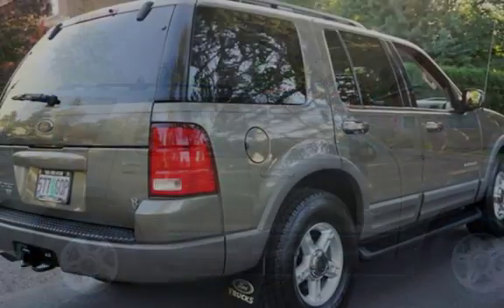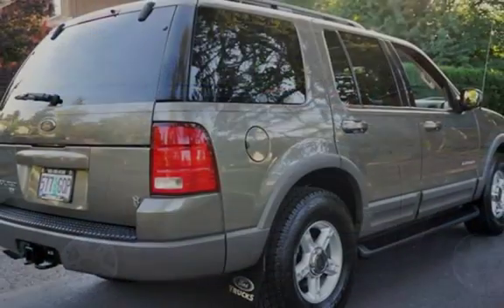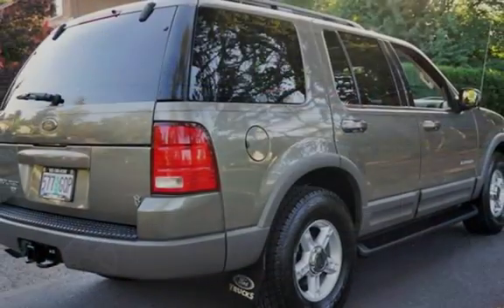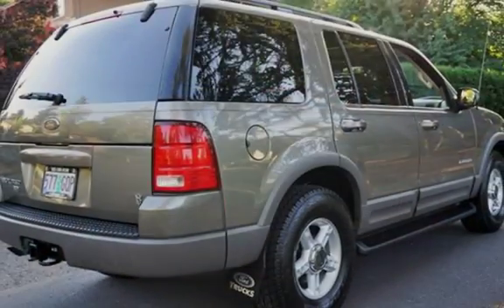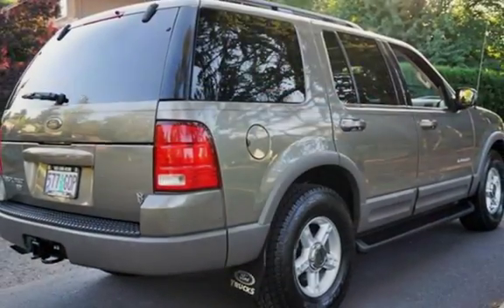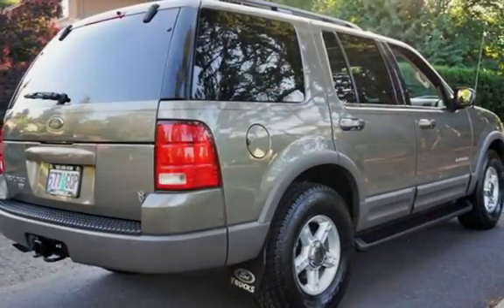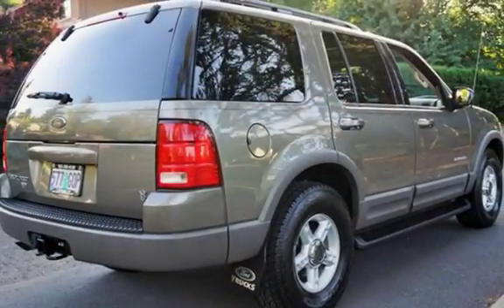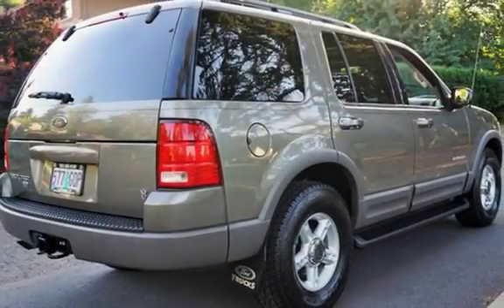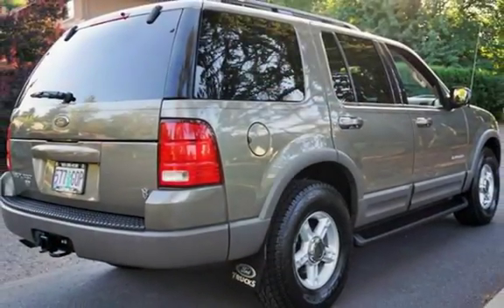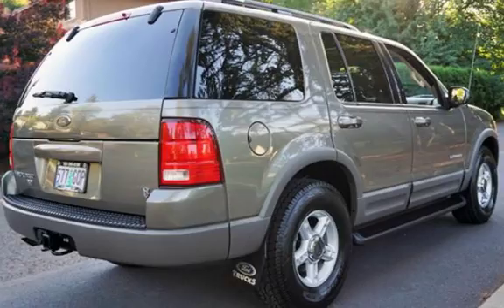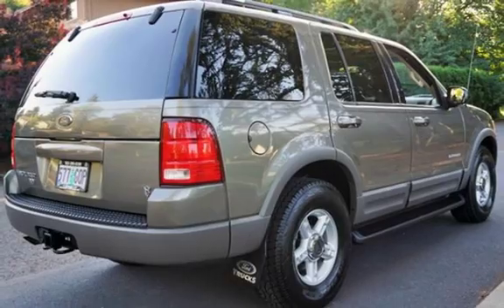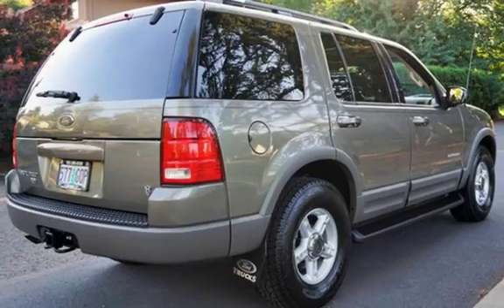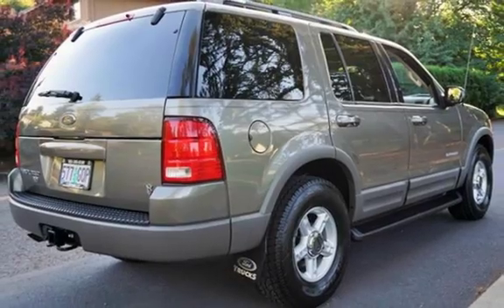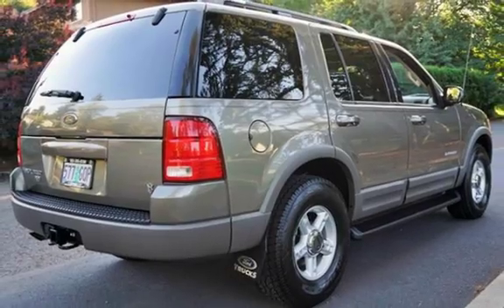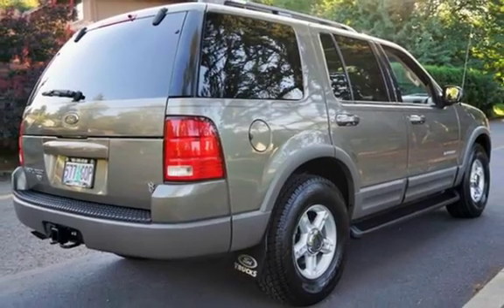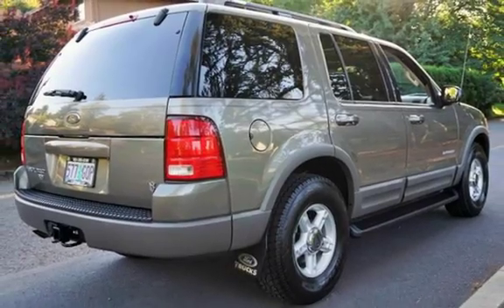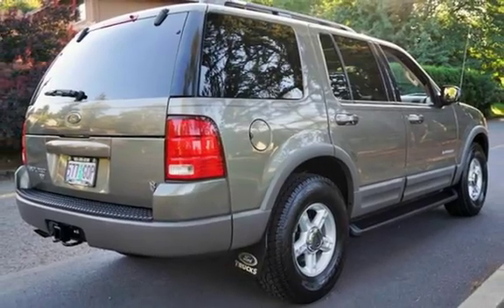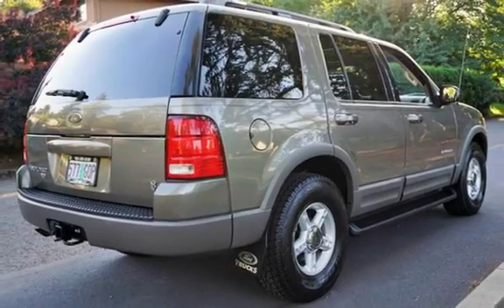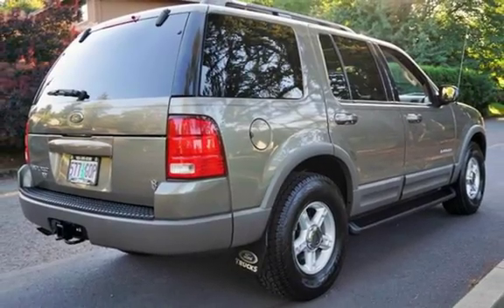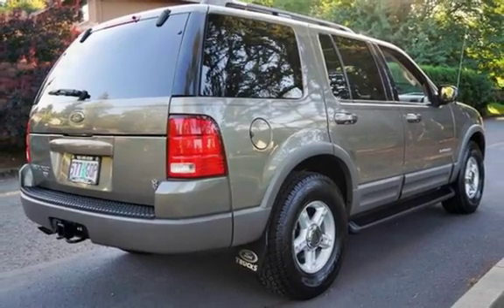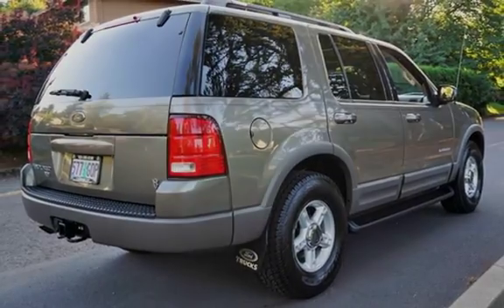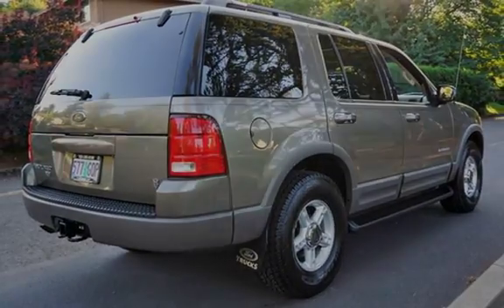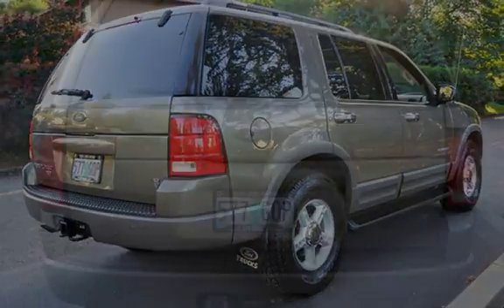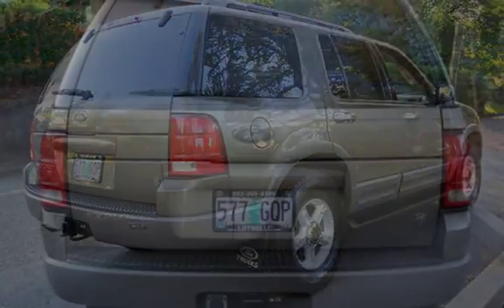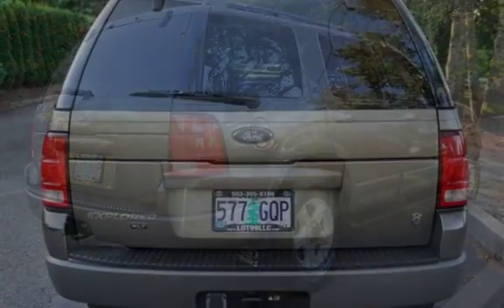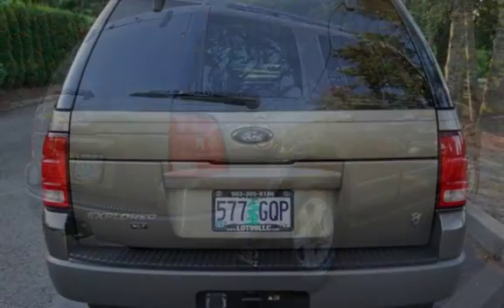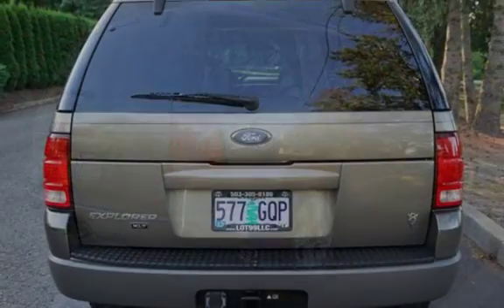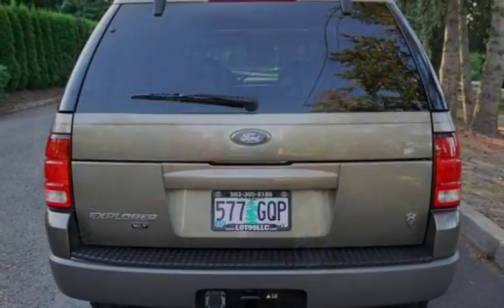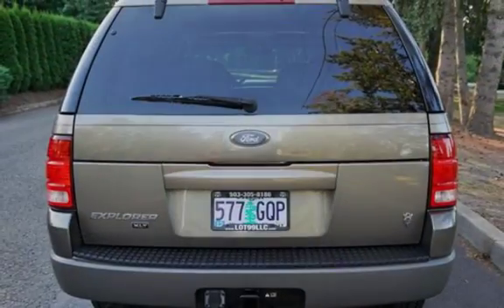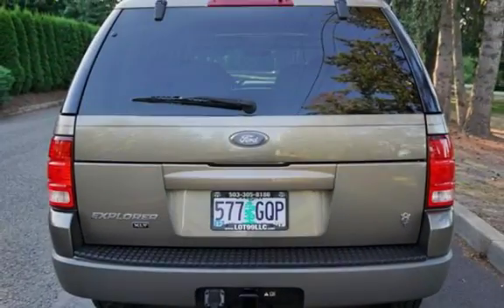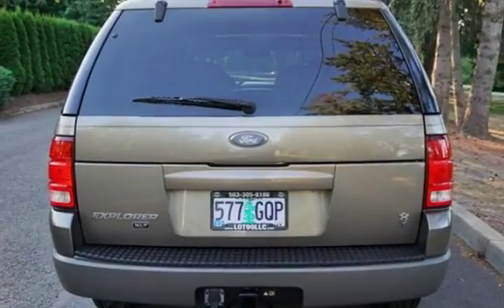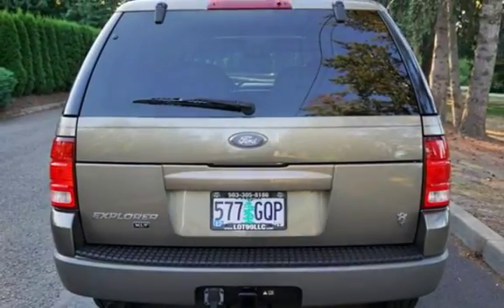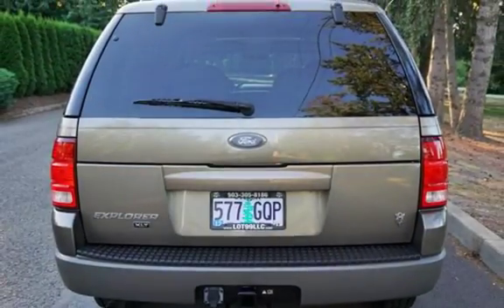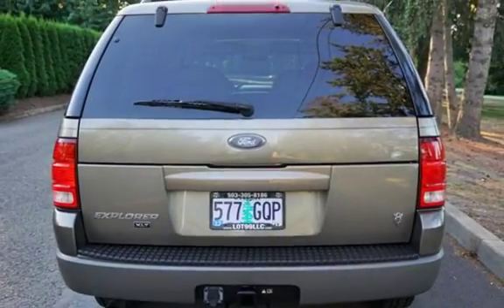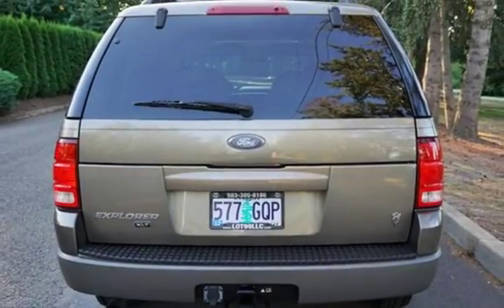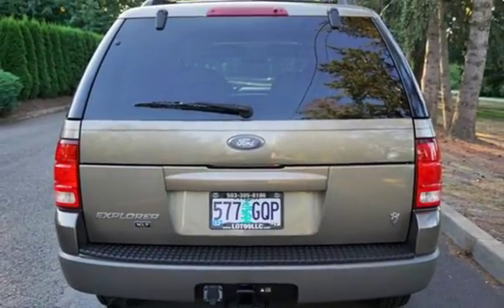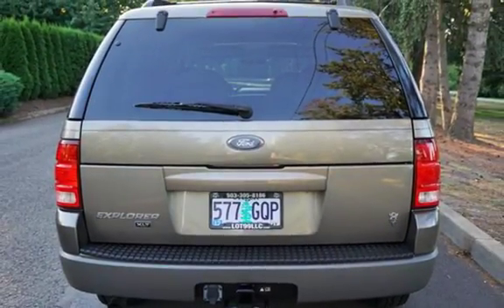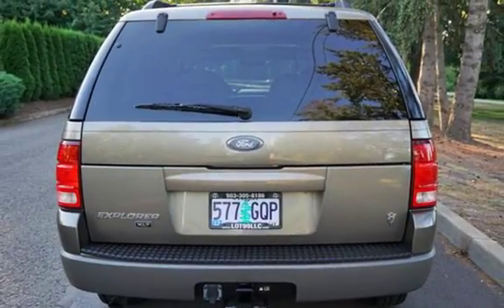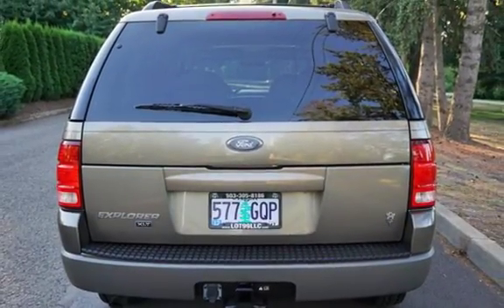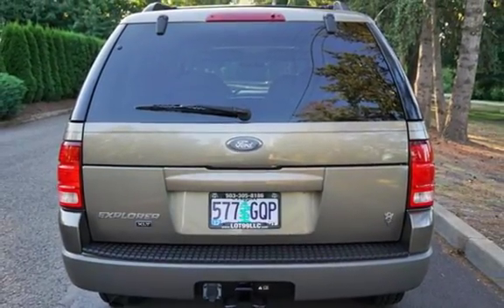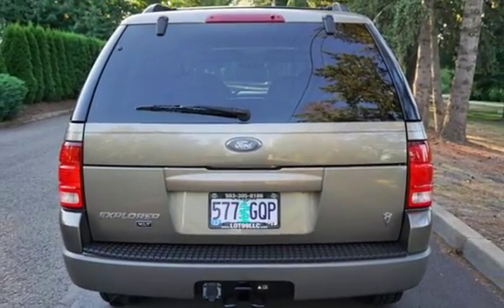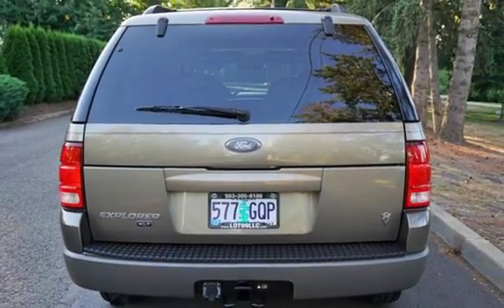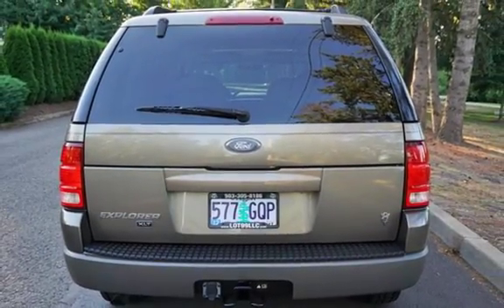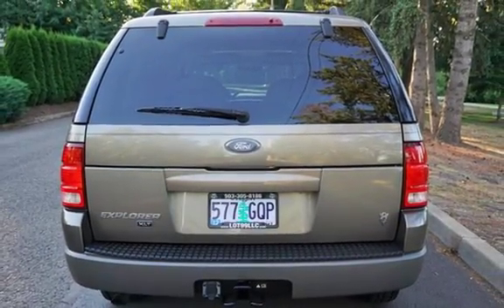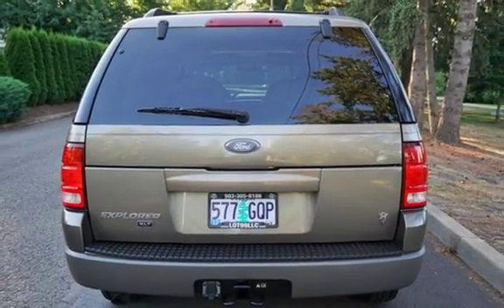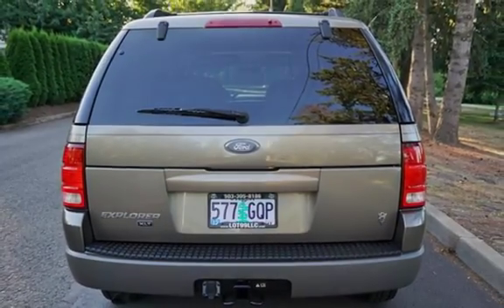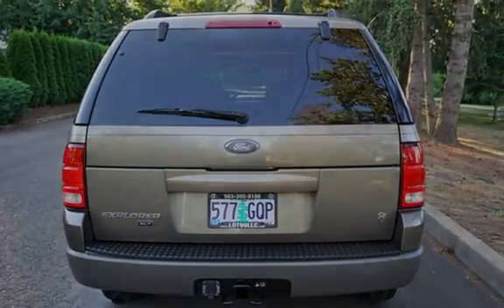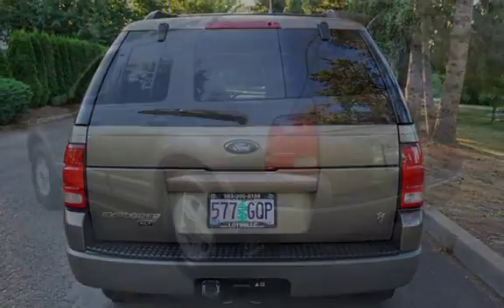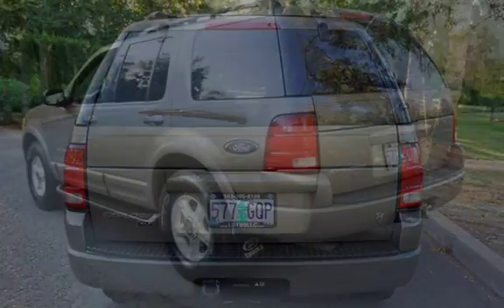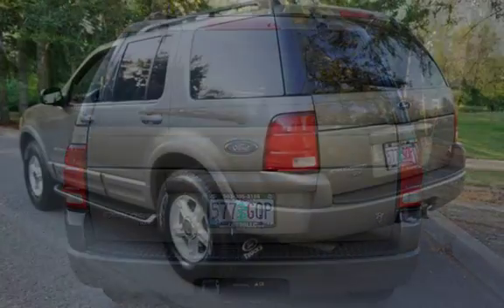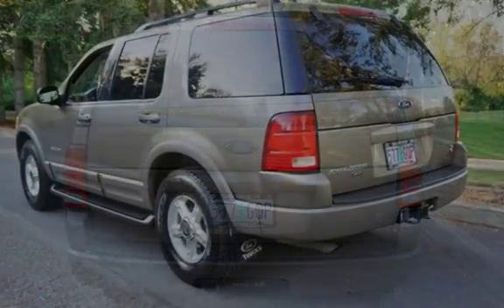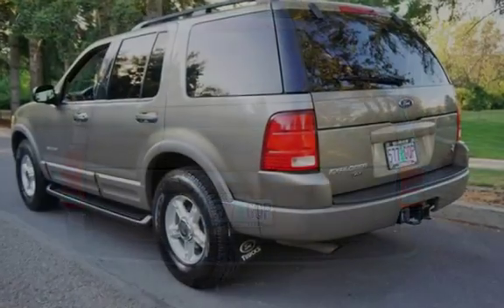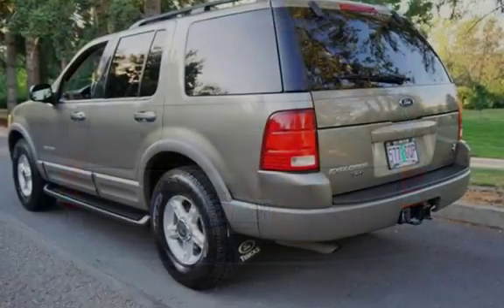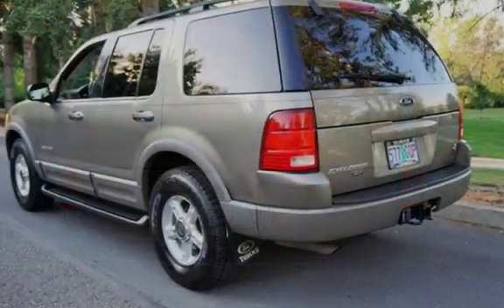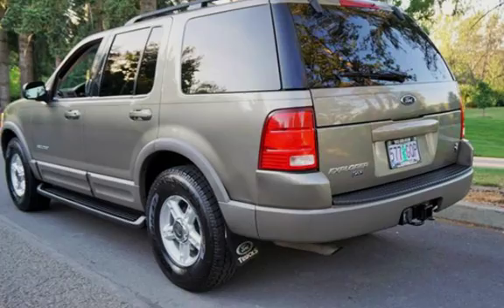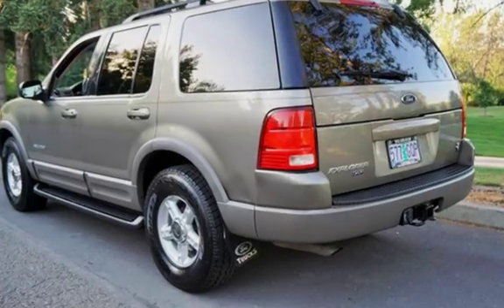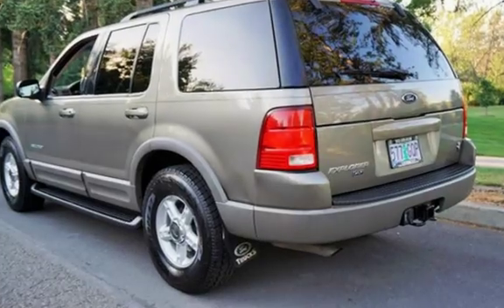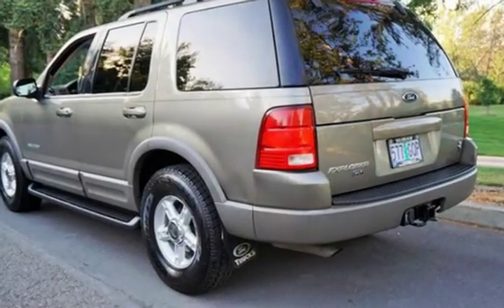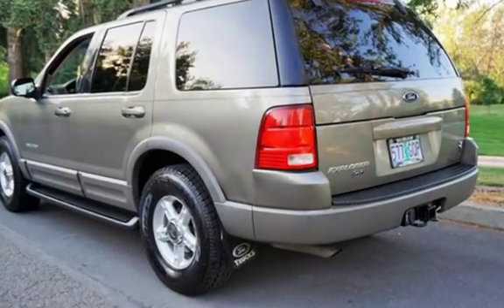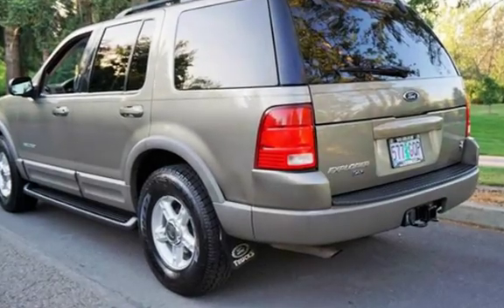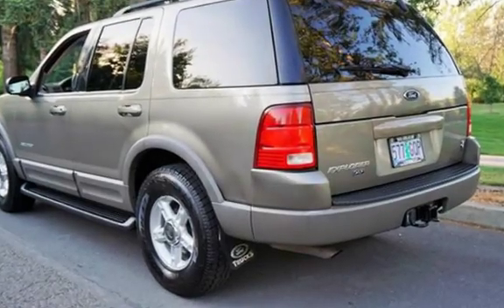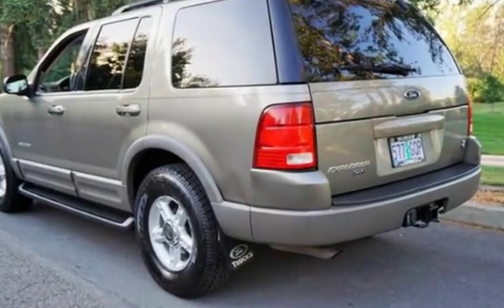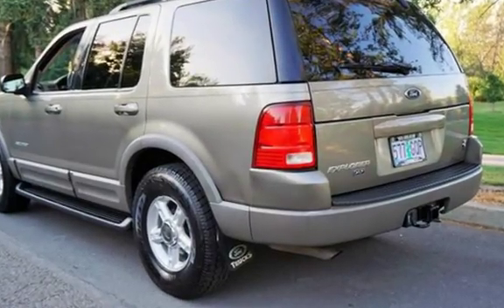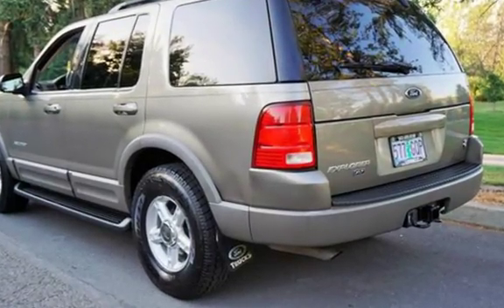This four-door SUV has an eight-cylinder, 4.6-liter V8 engine, with four-wheel drive and an automatic transmission.